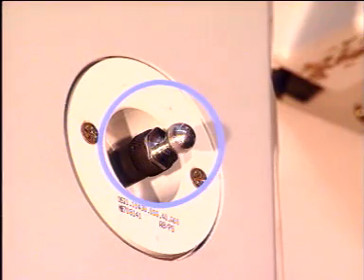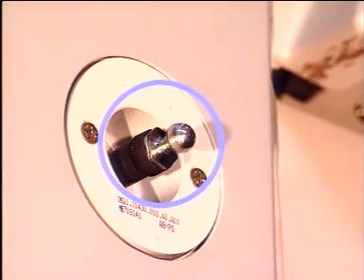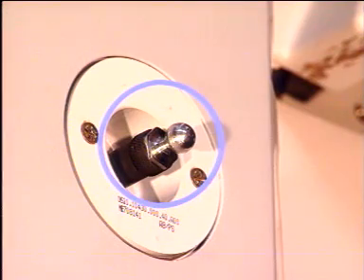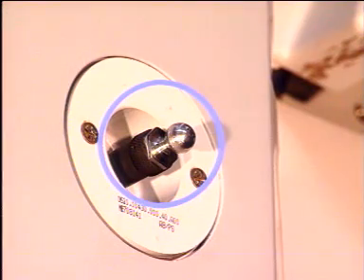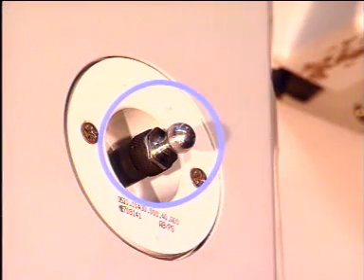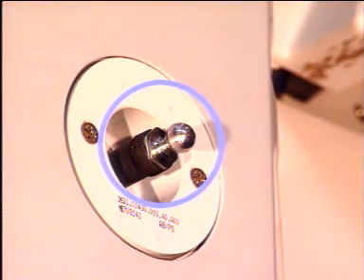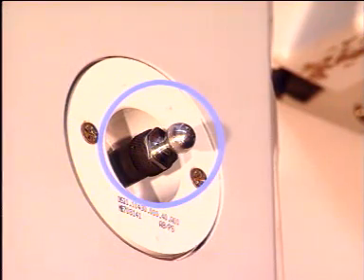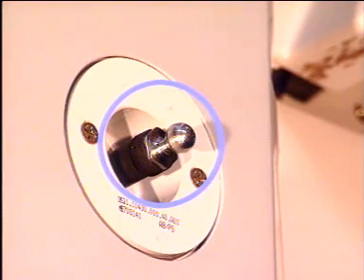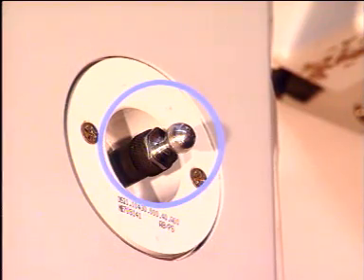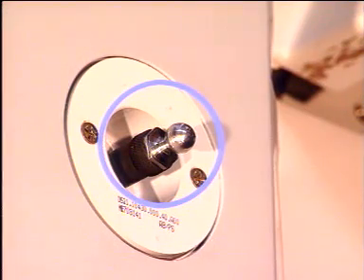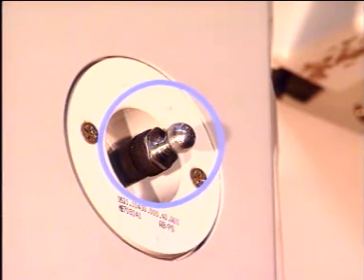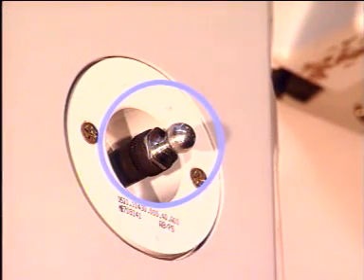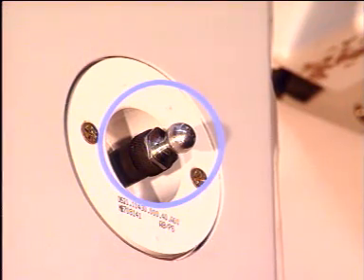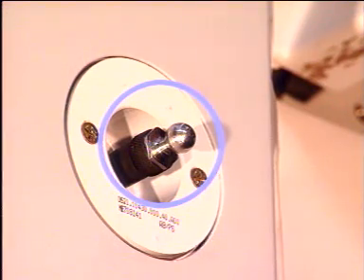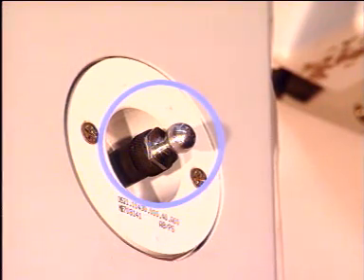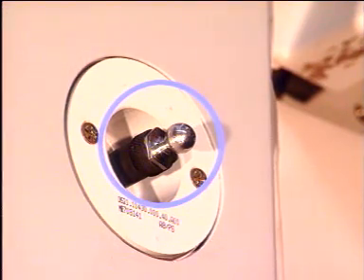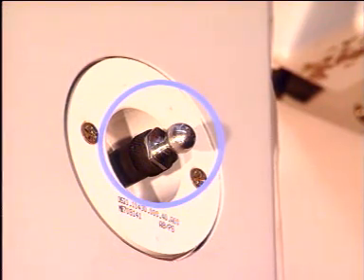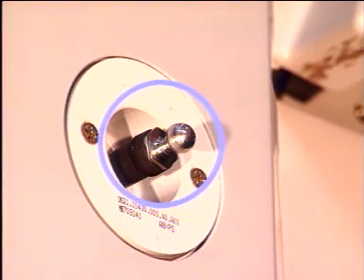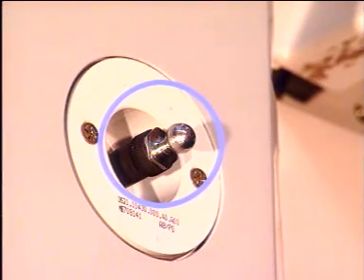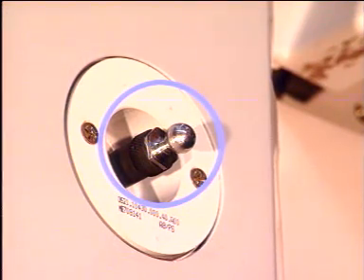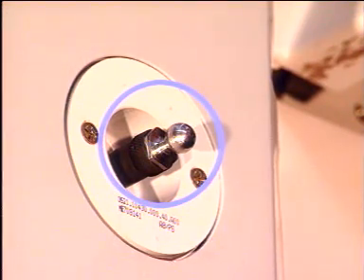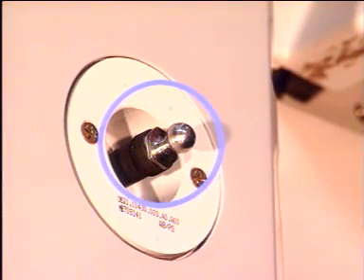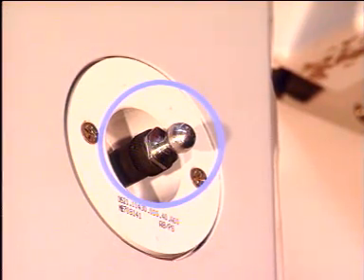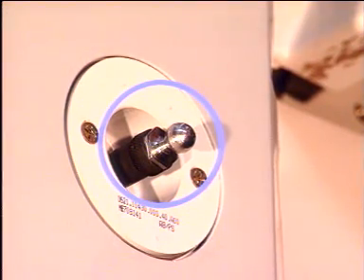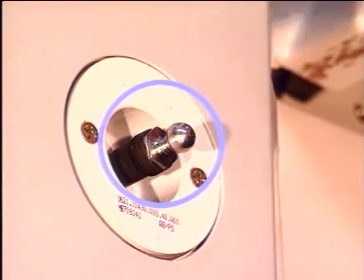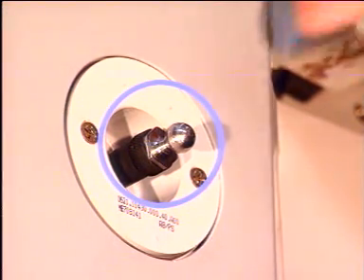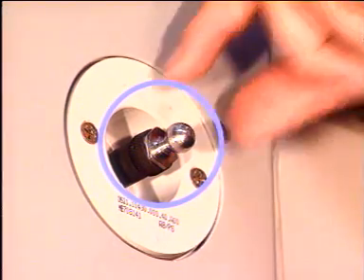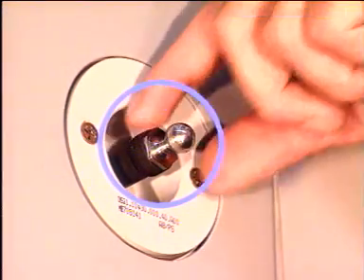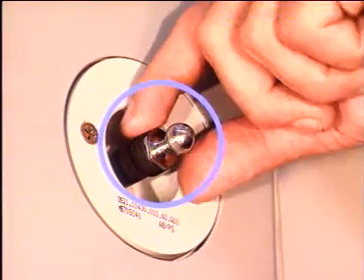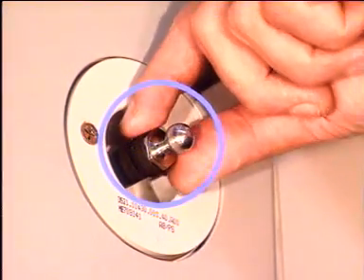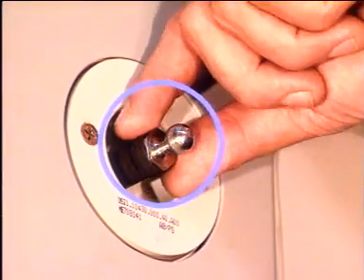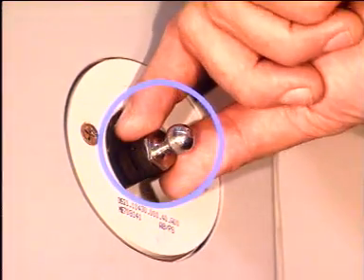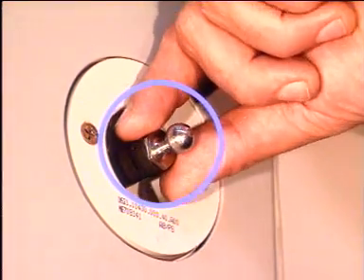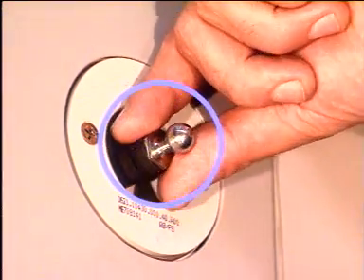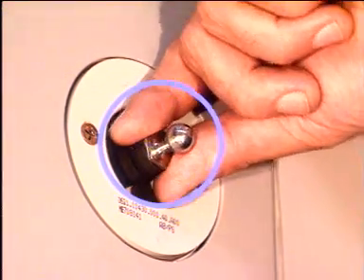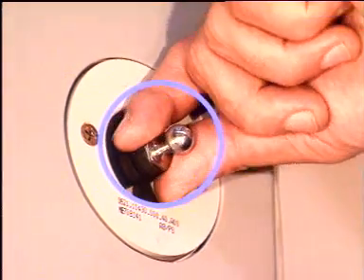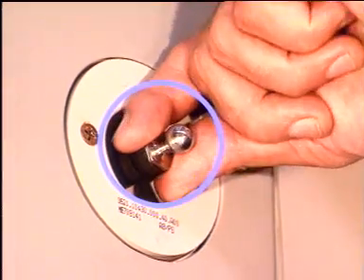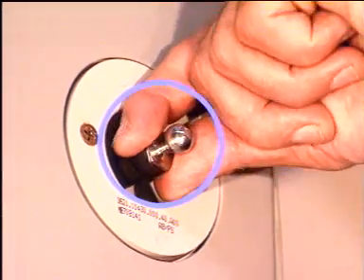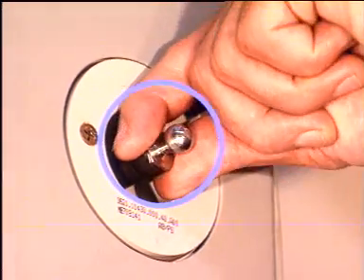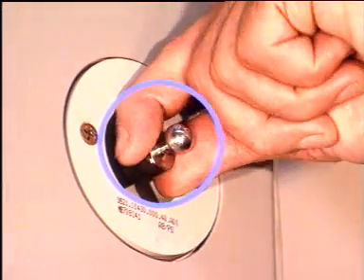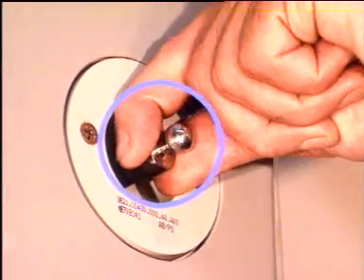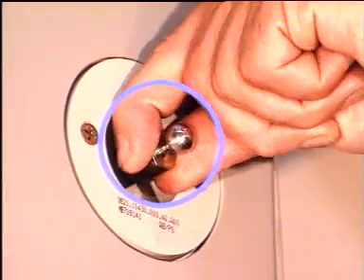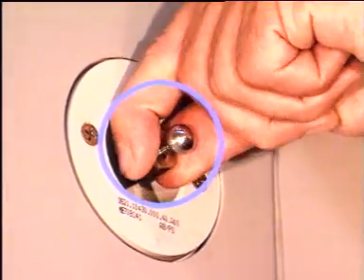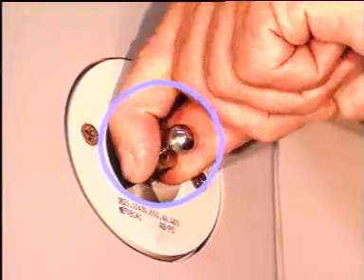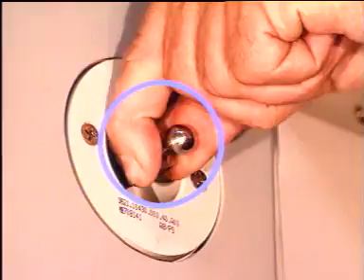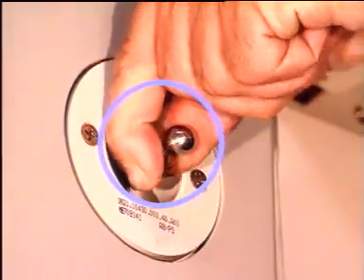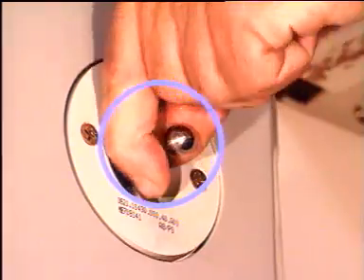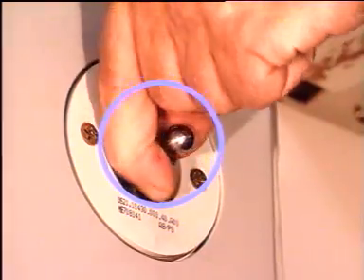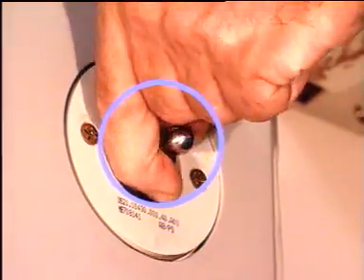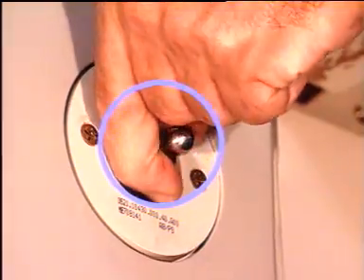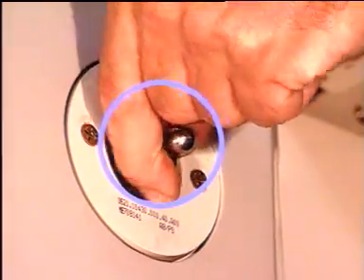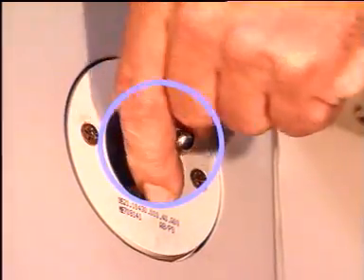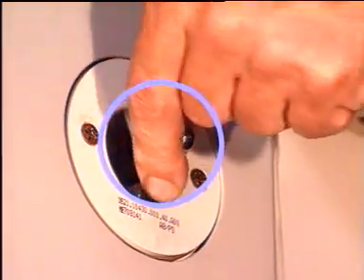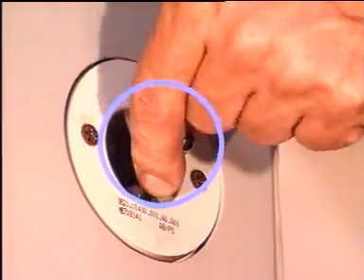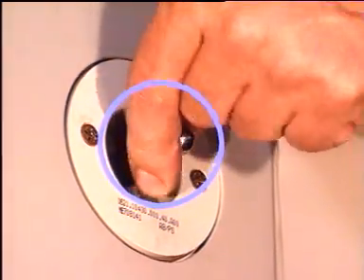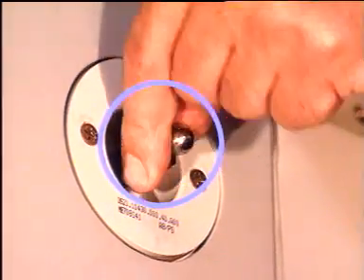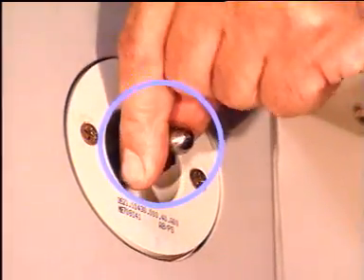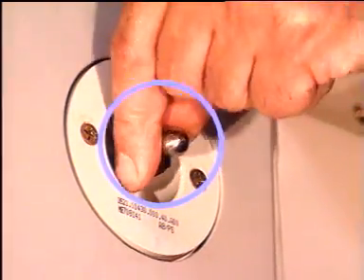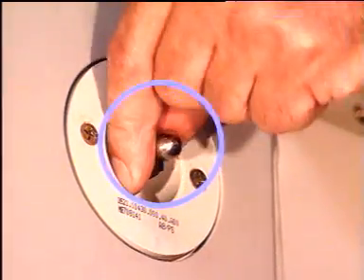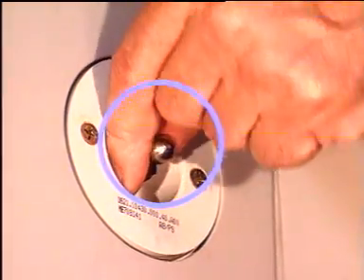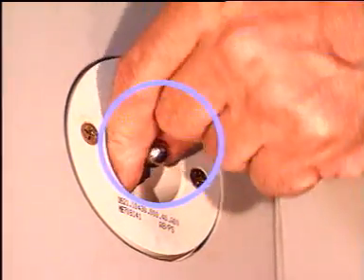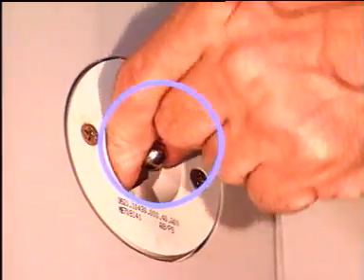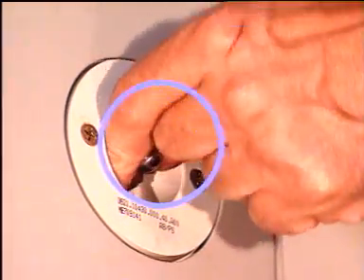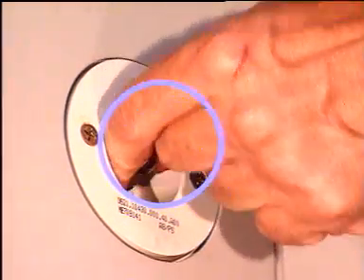Restow the locking pin by rotating it counterclockwise, pushing it in, and rotating it clockwise.